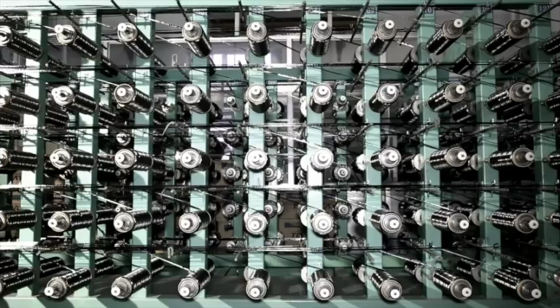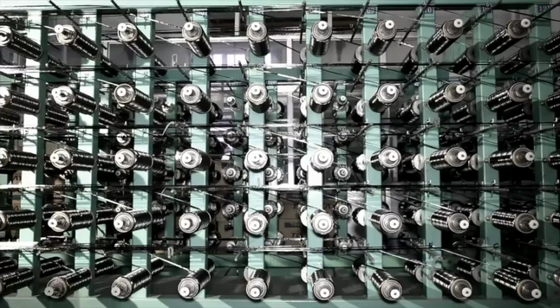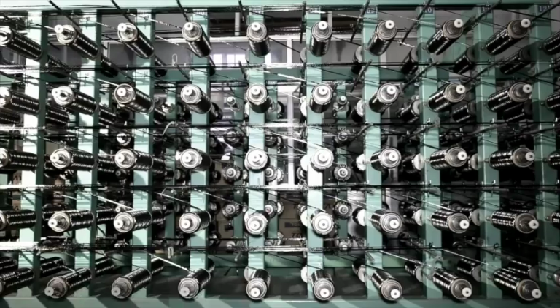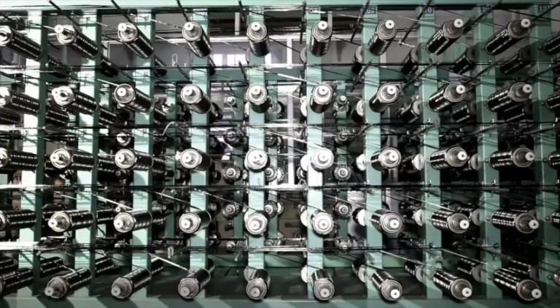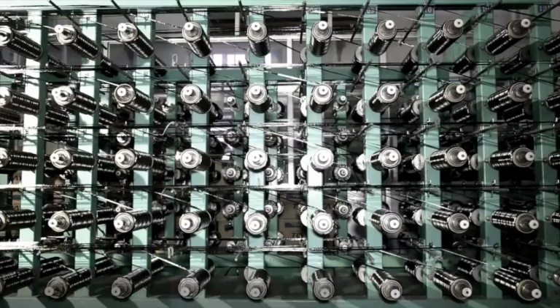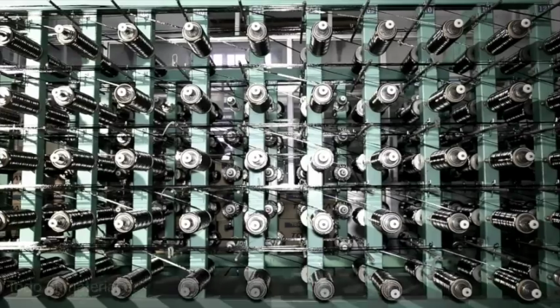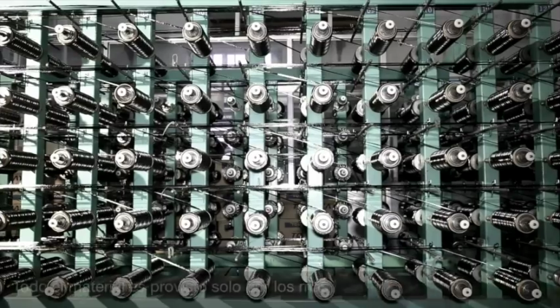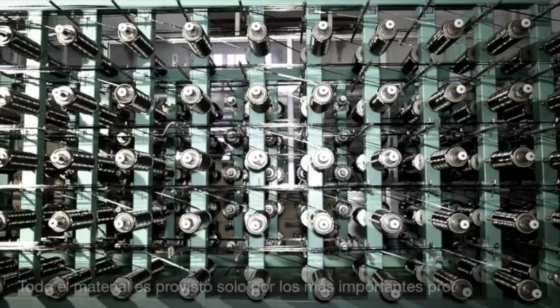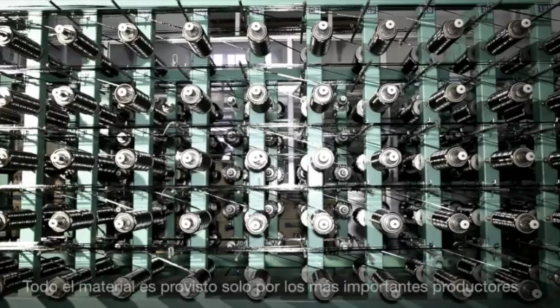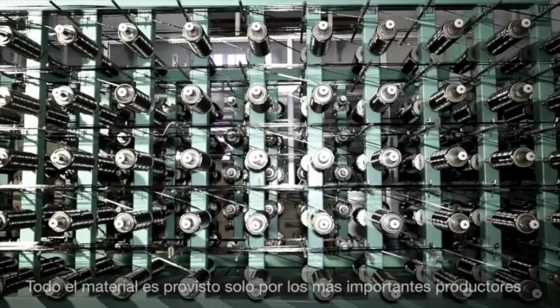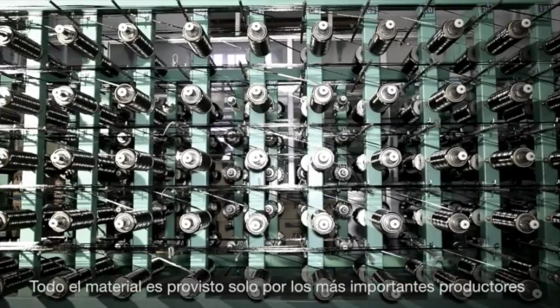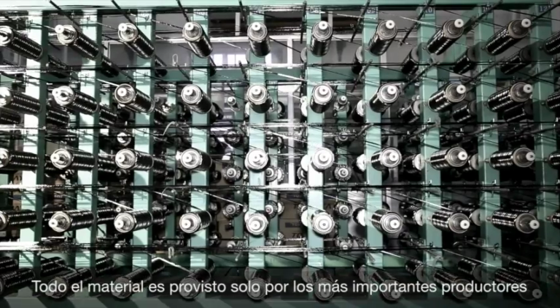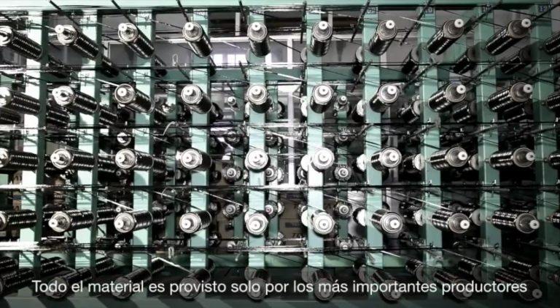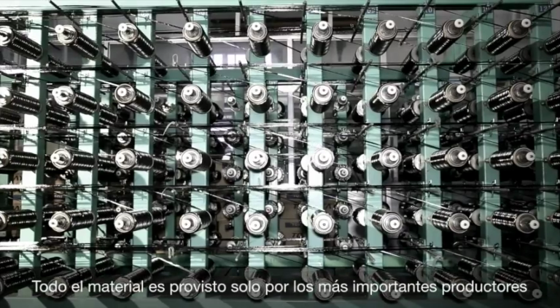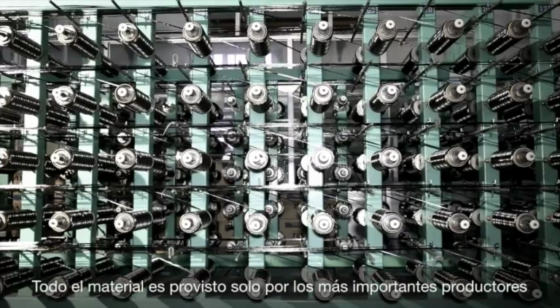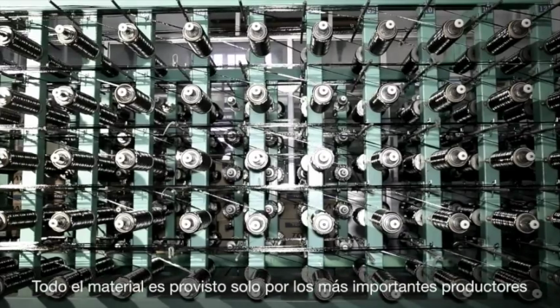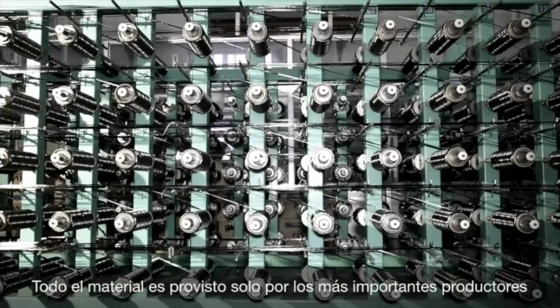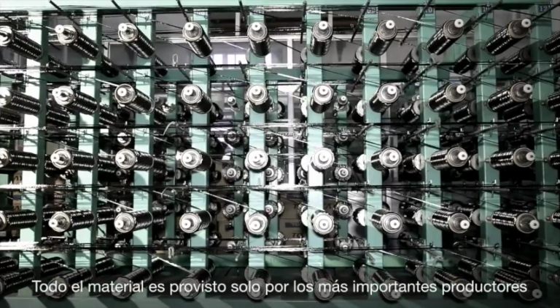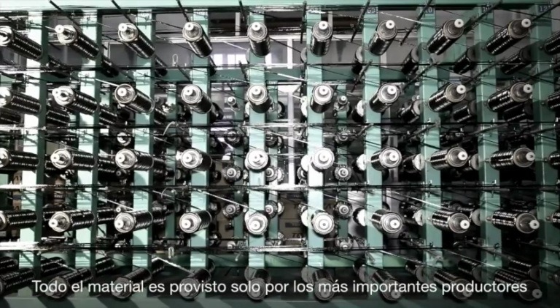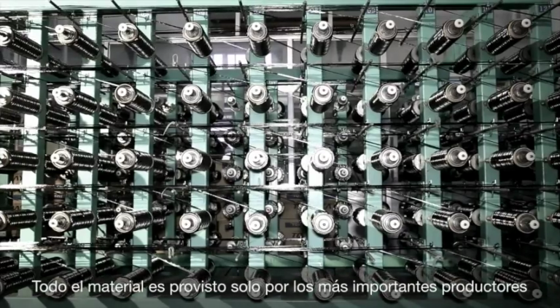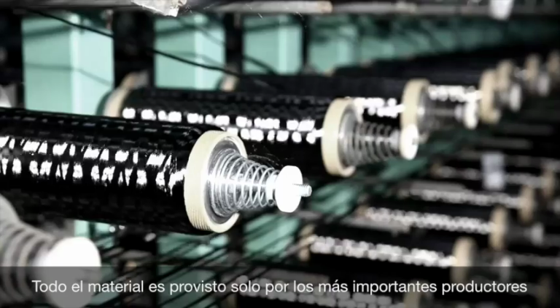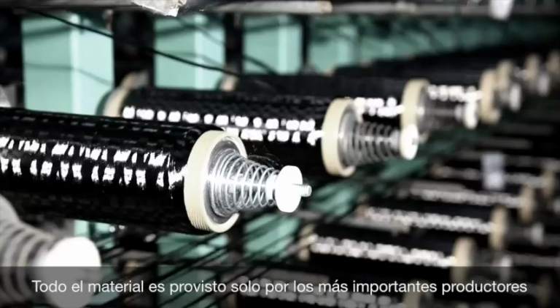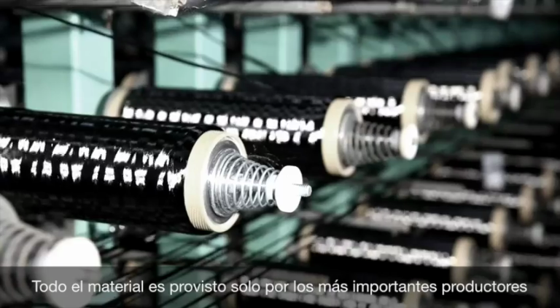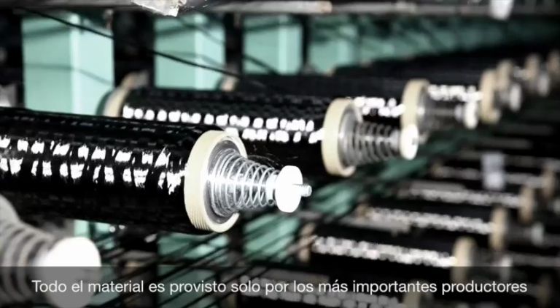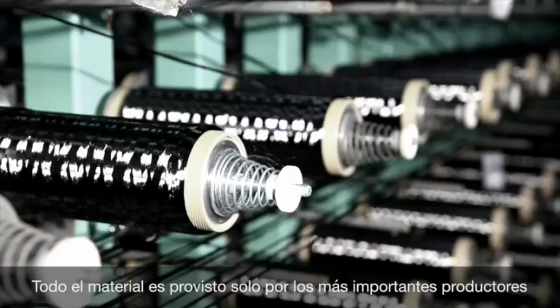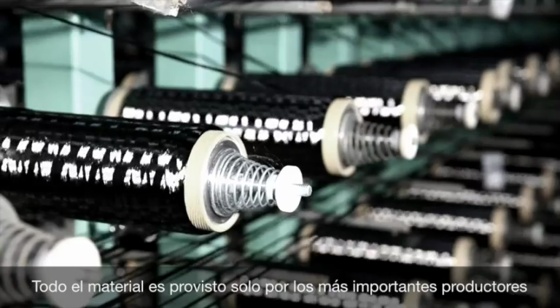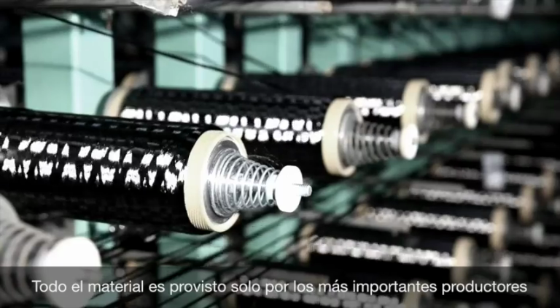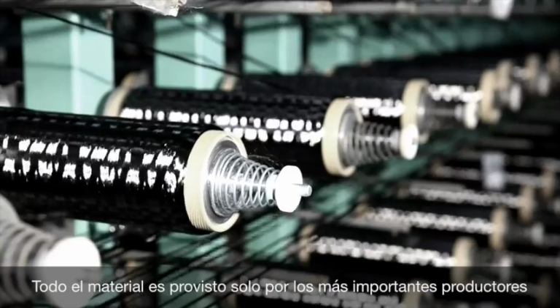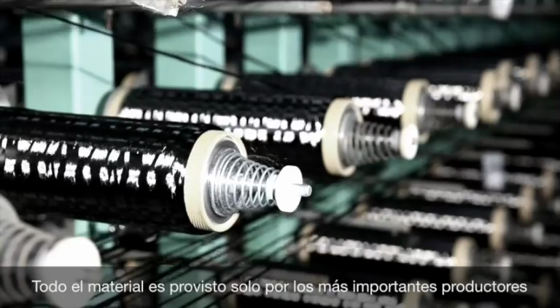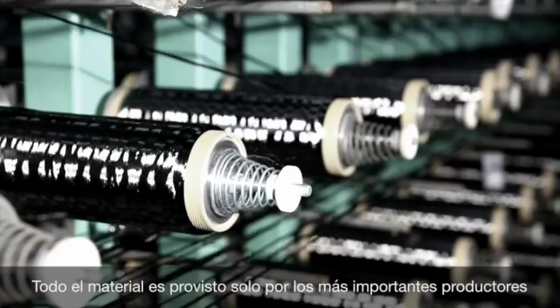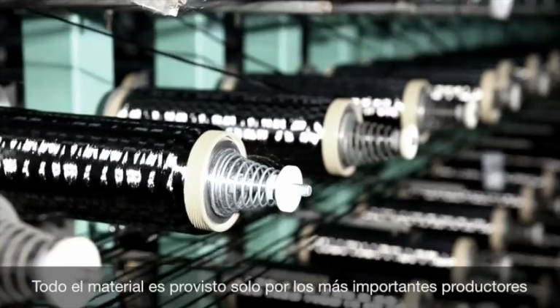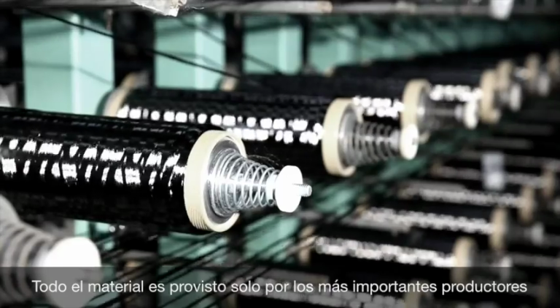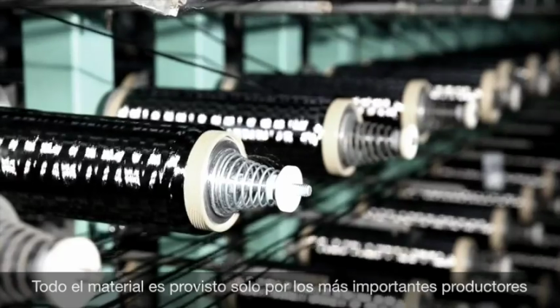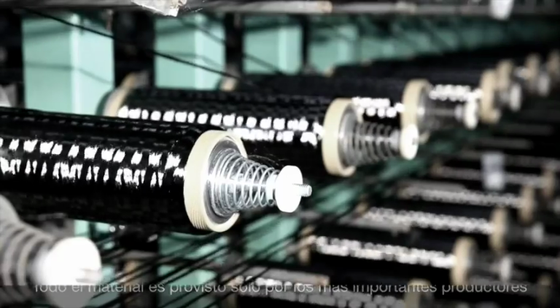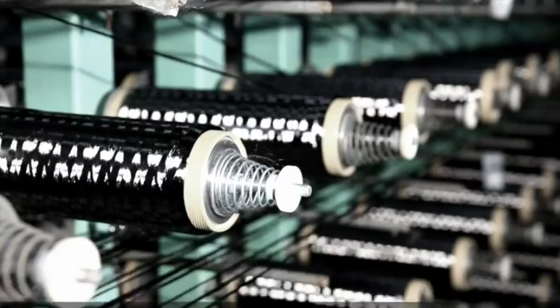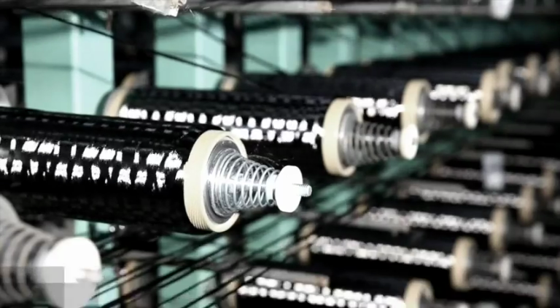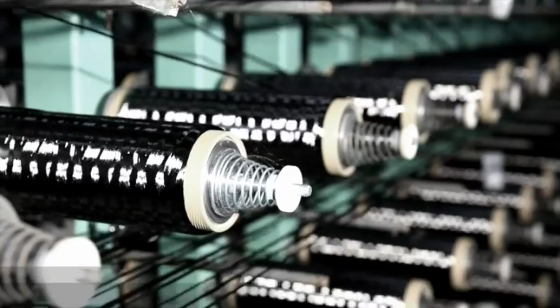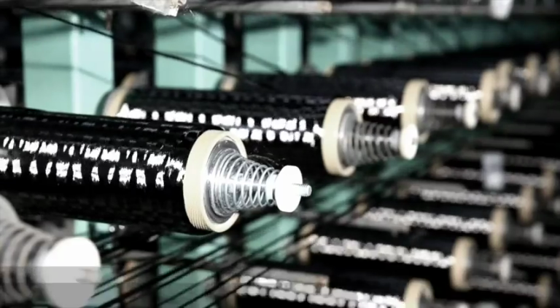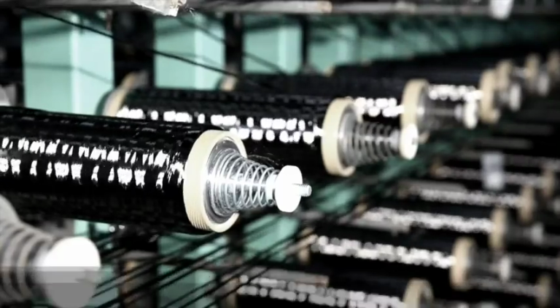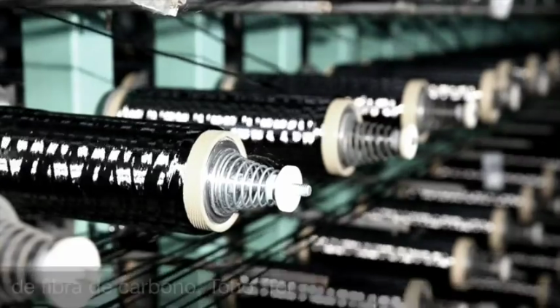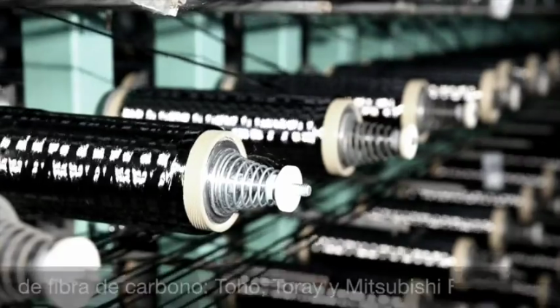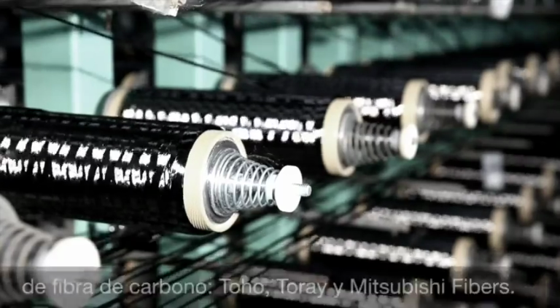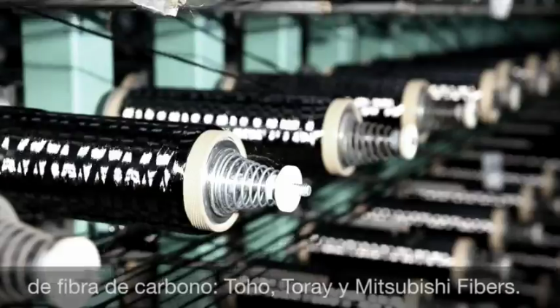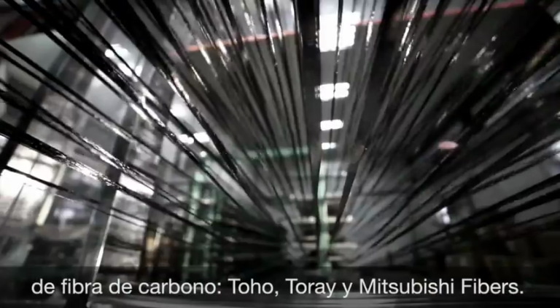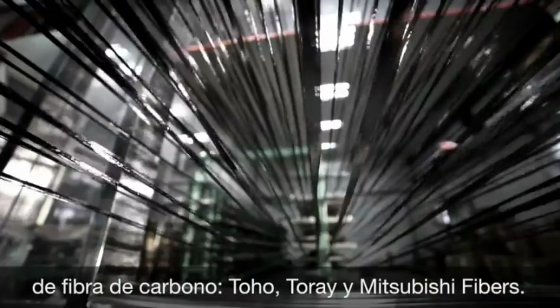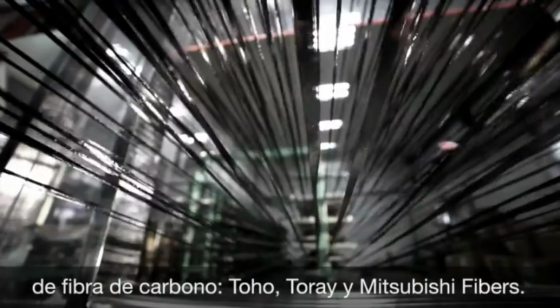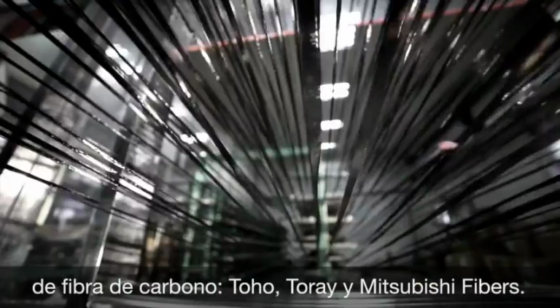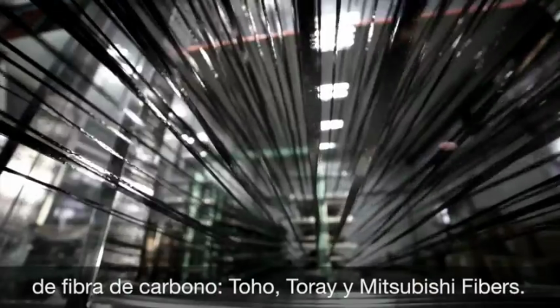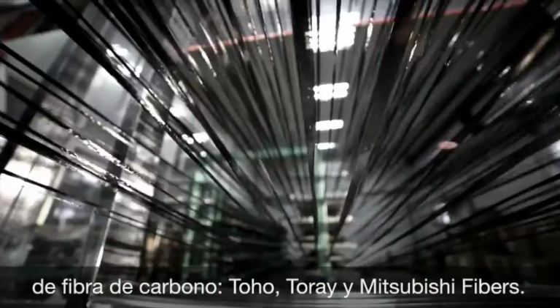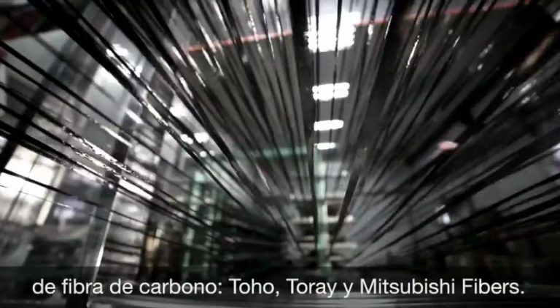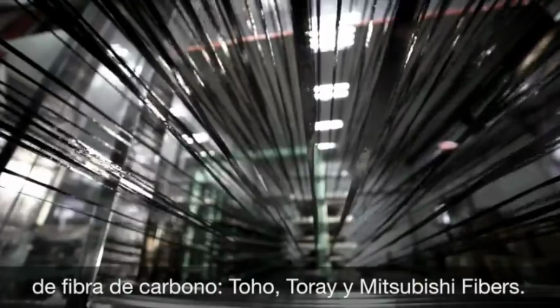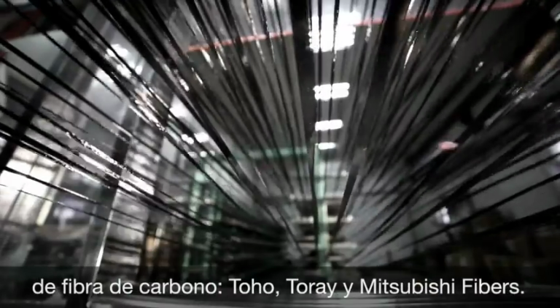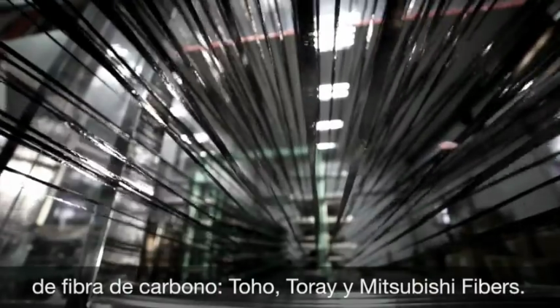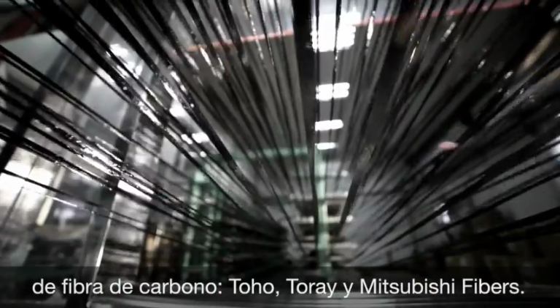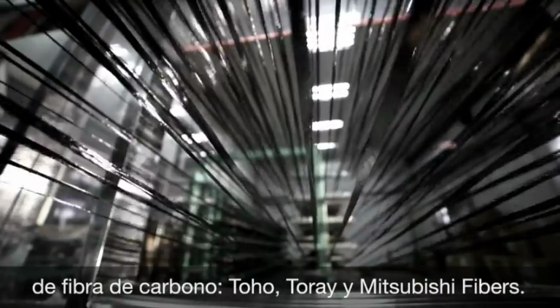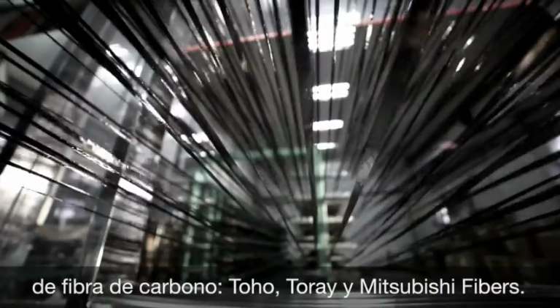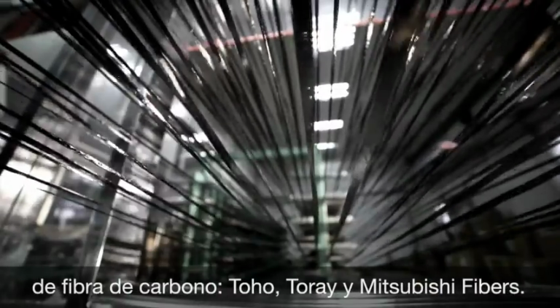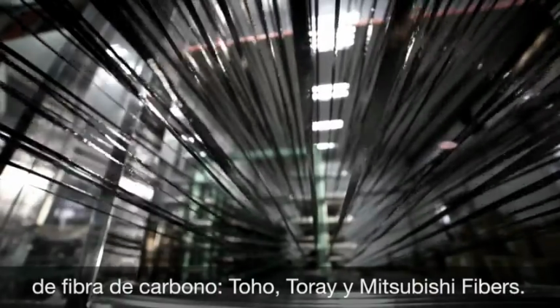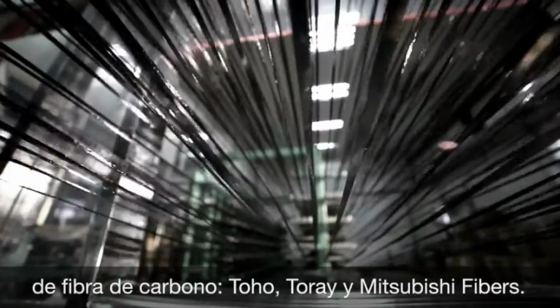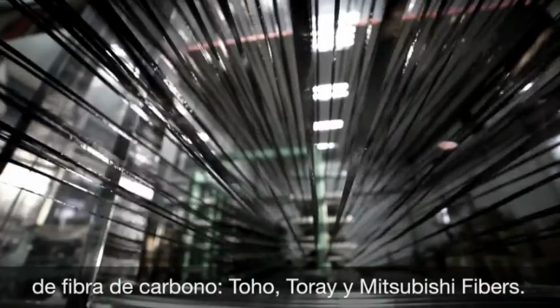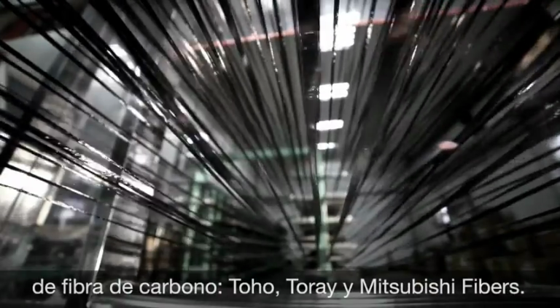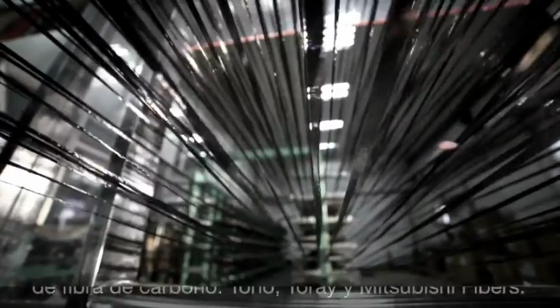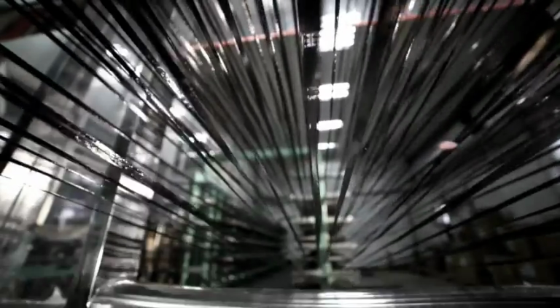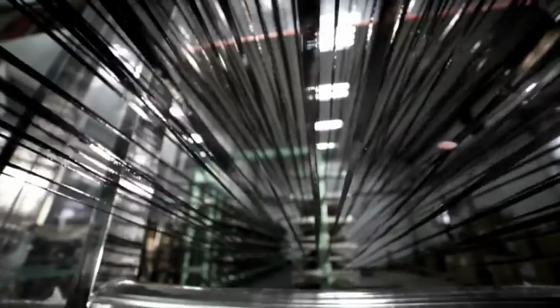All input material is supplied only by the most important producers of carbon fibers: Toho, Toray, and Mitsubishi fibers.